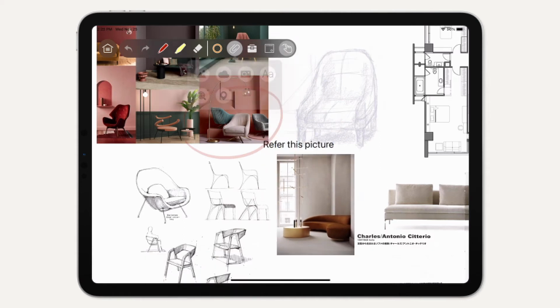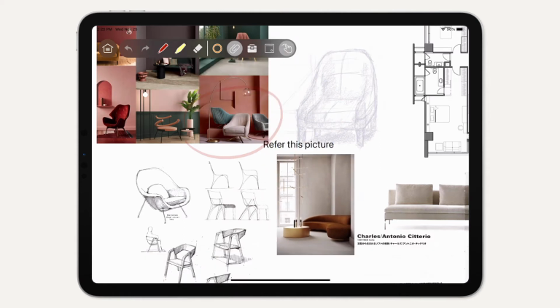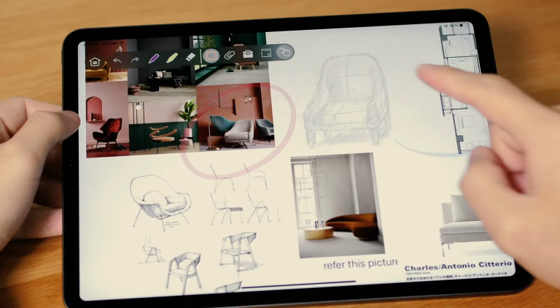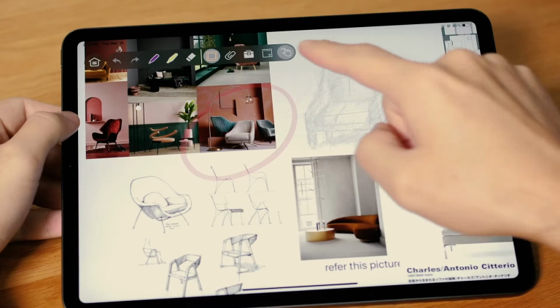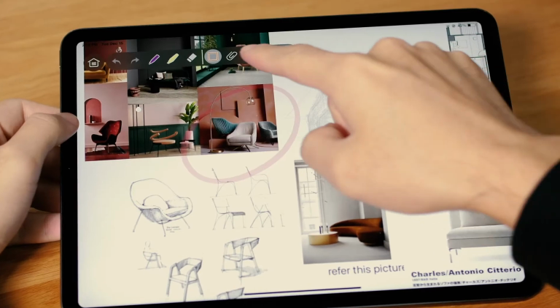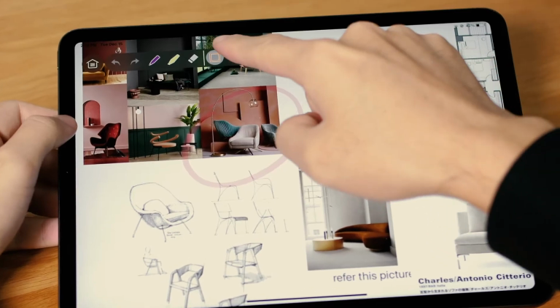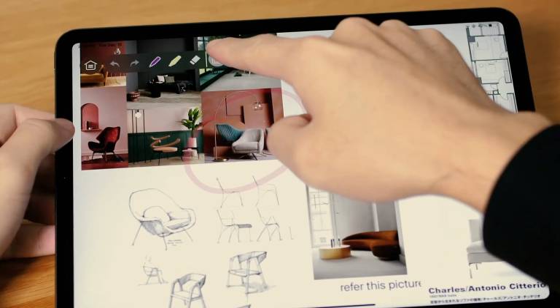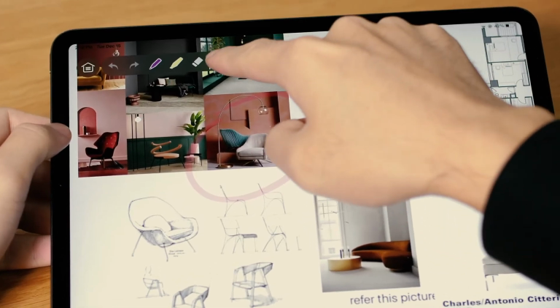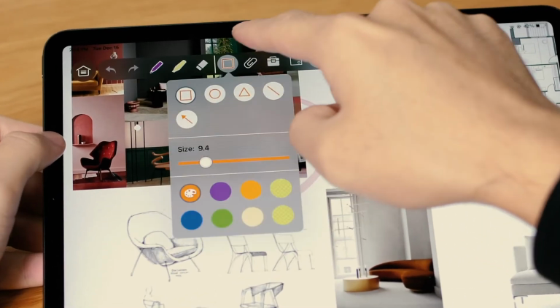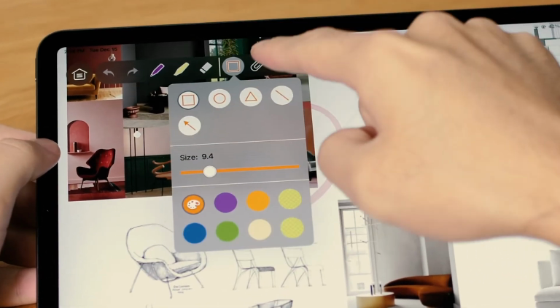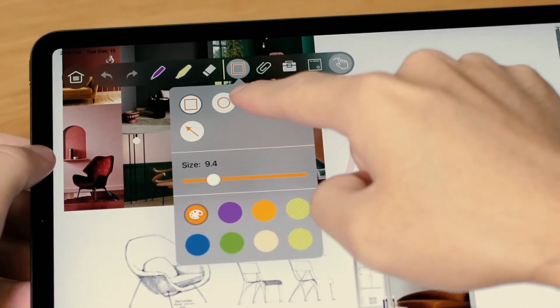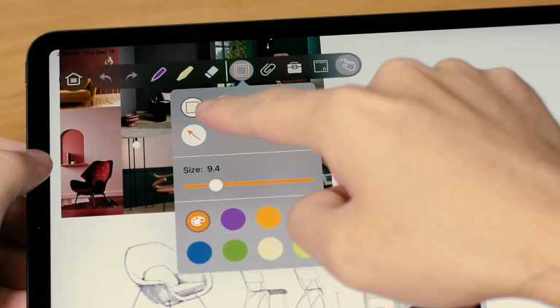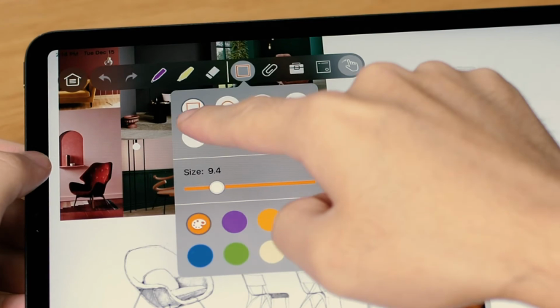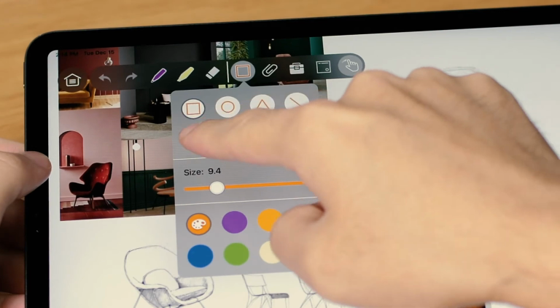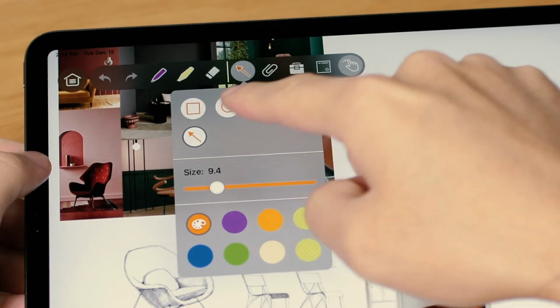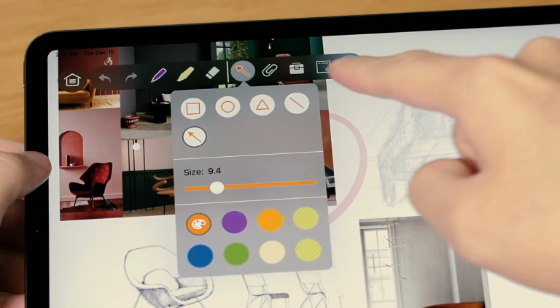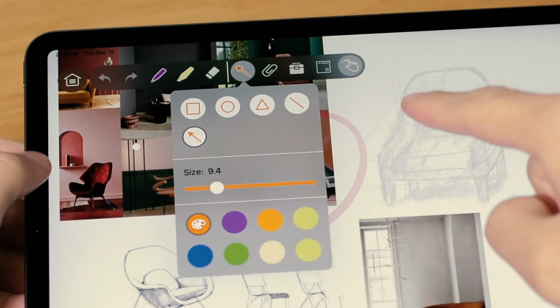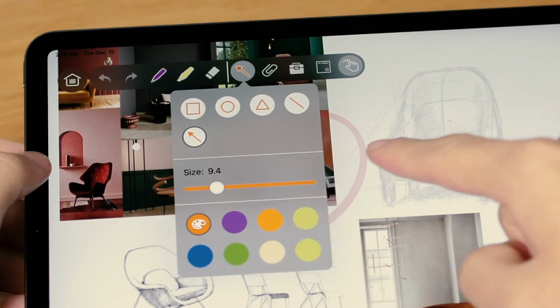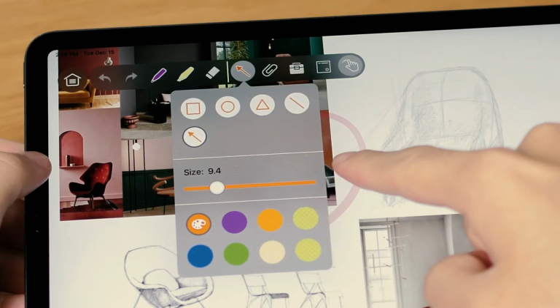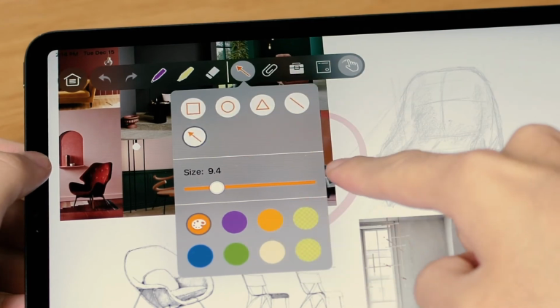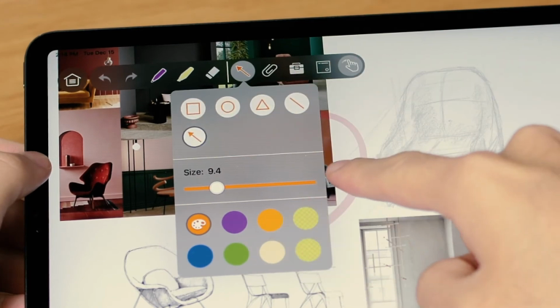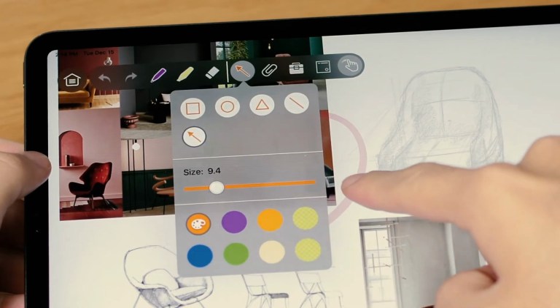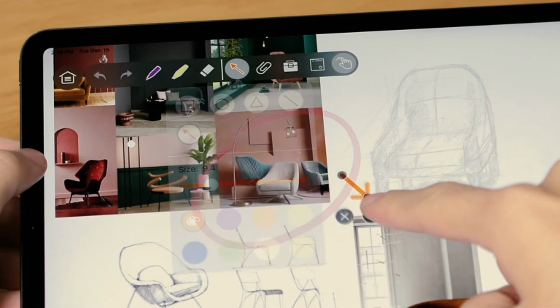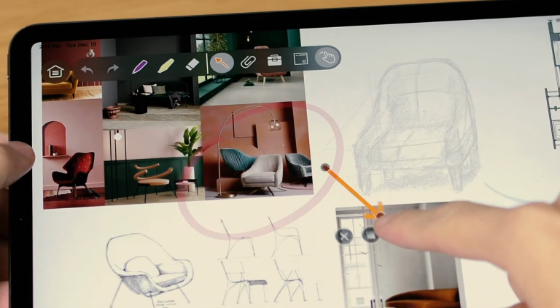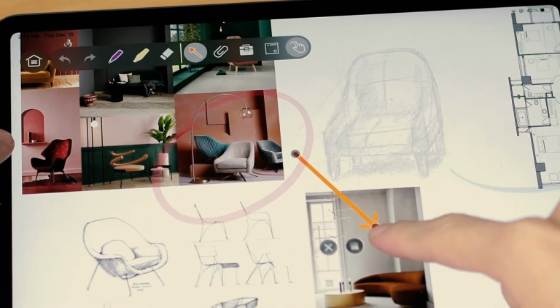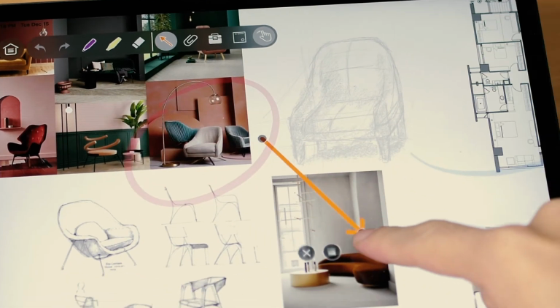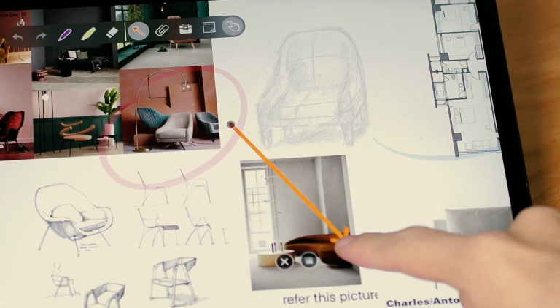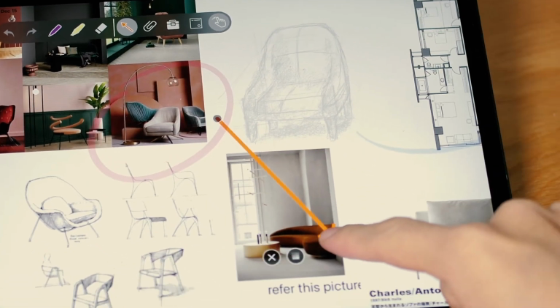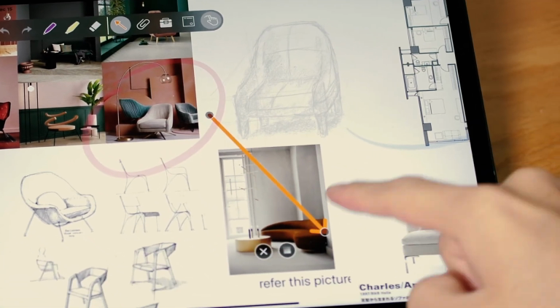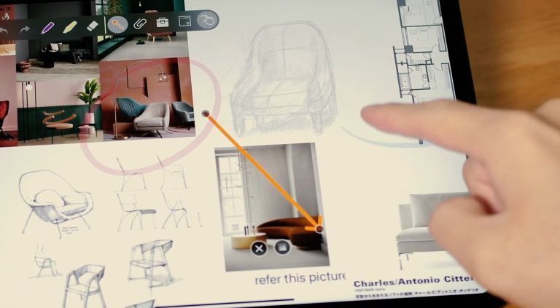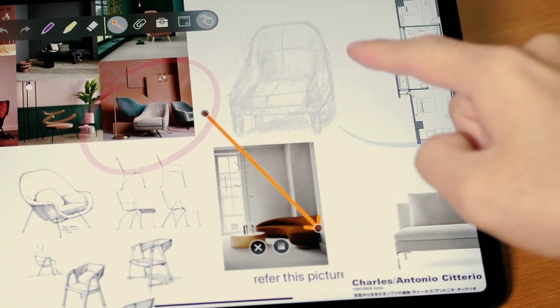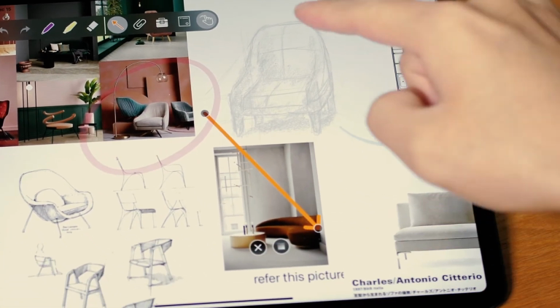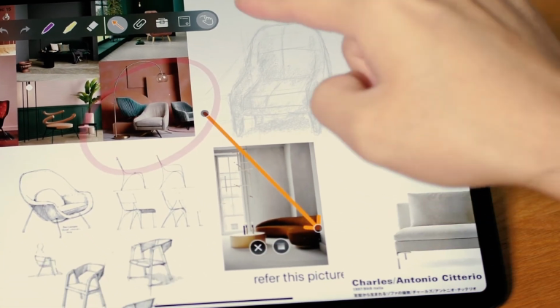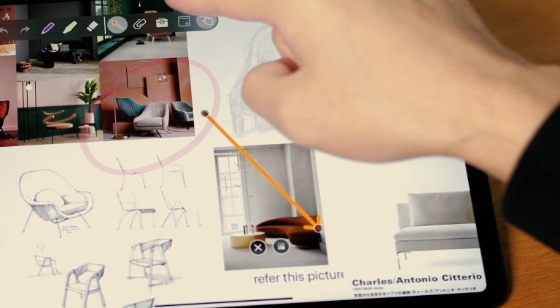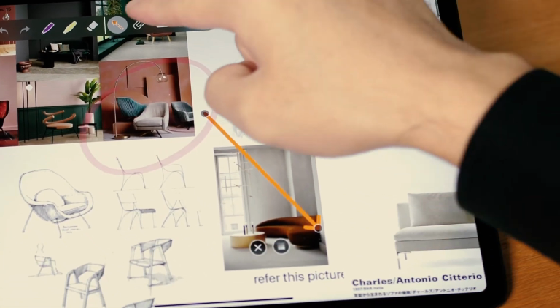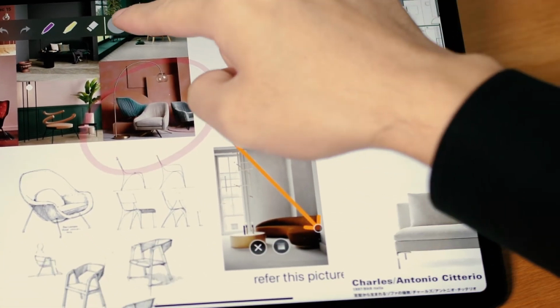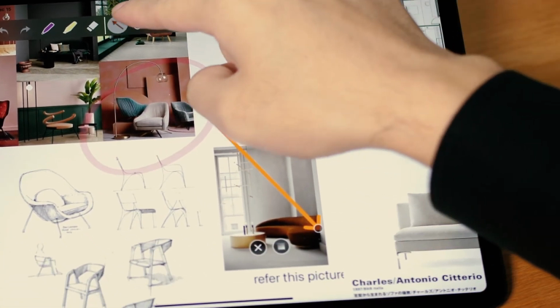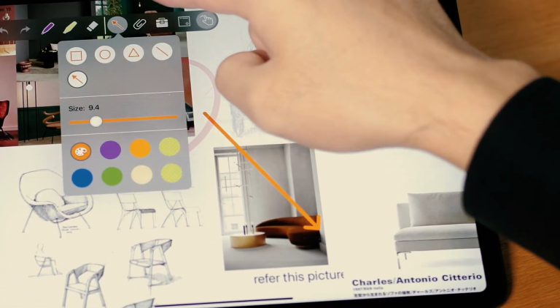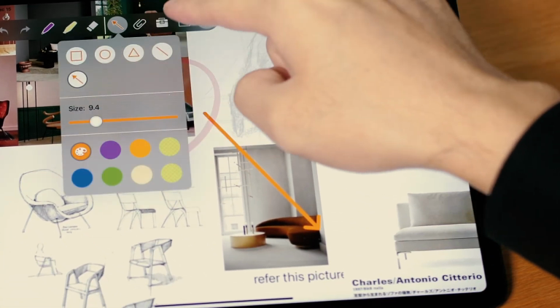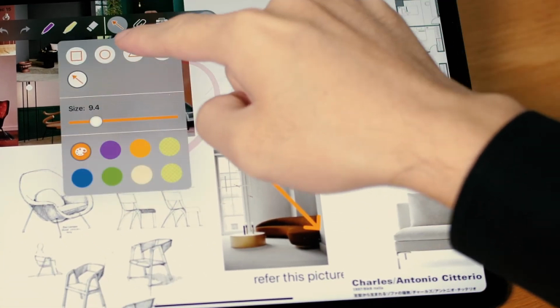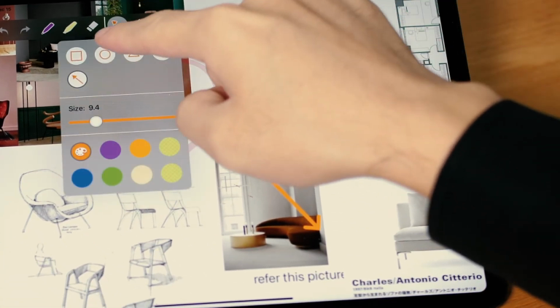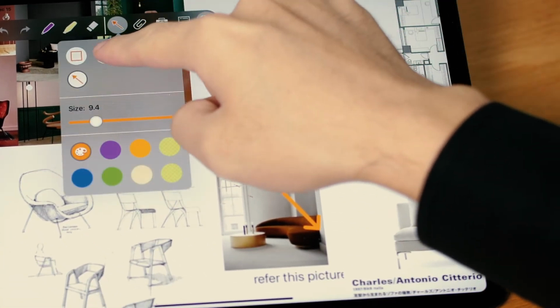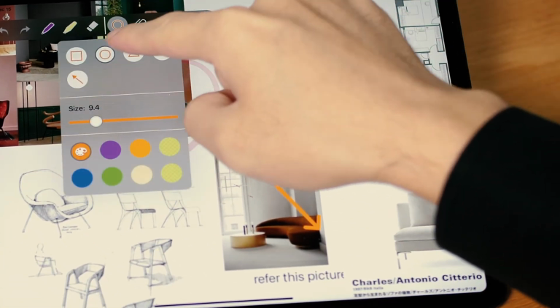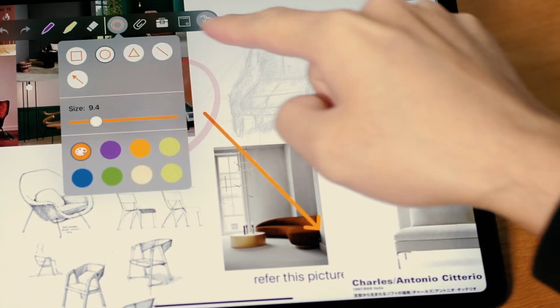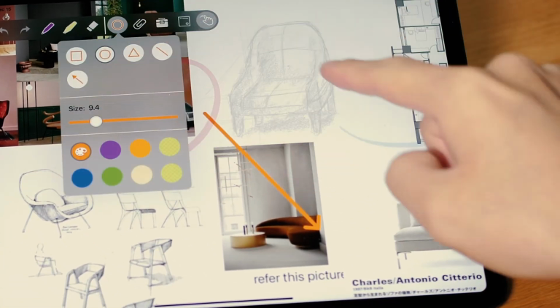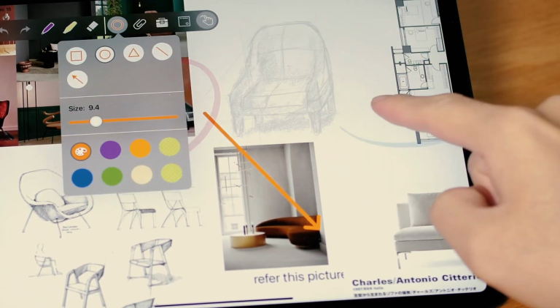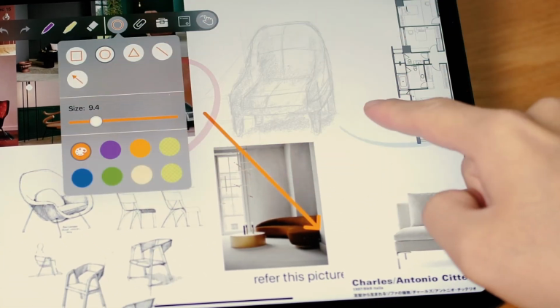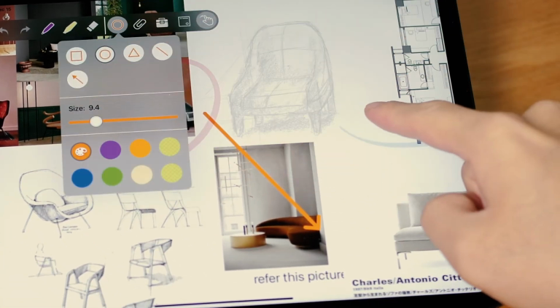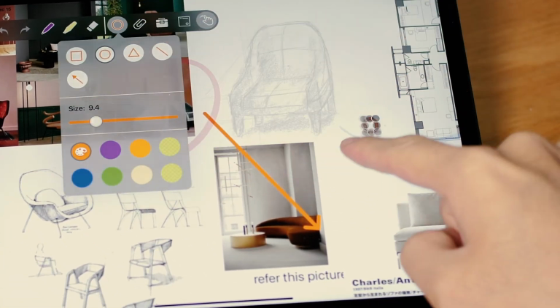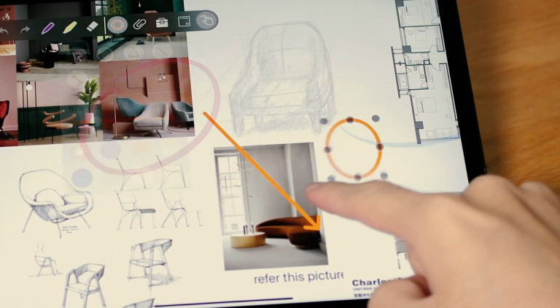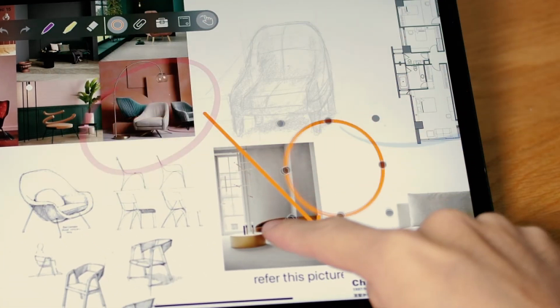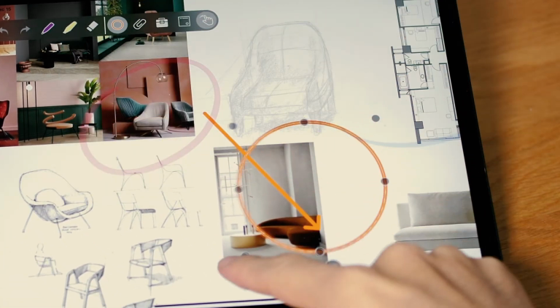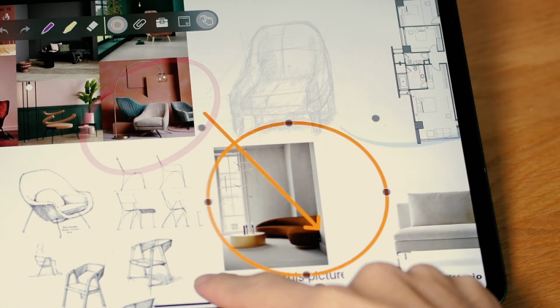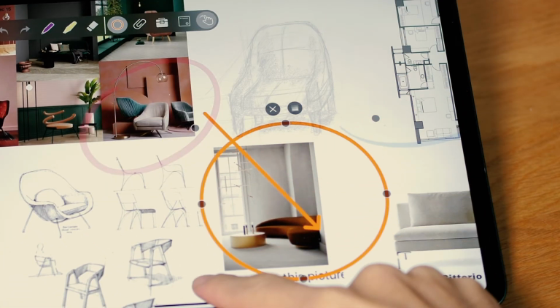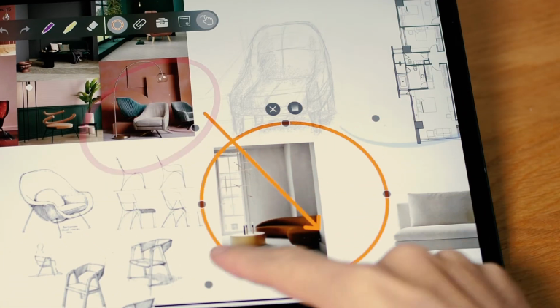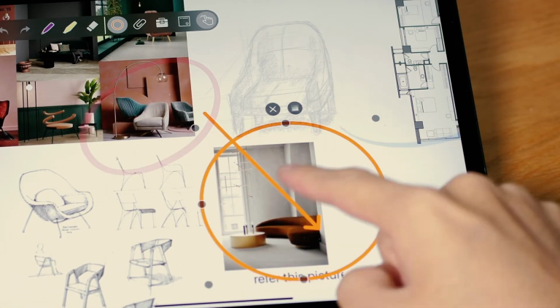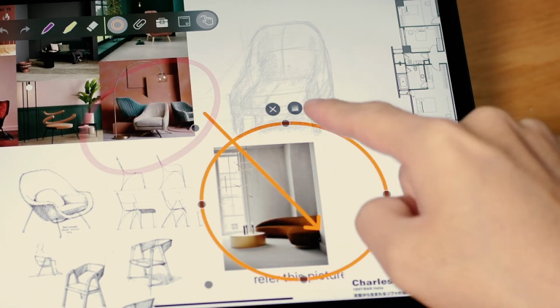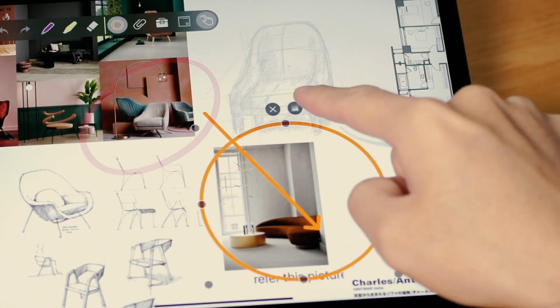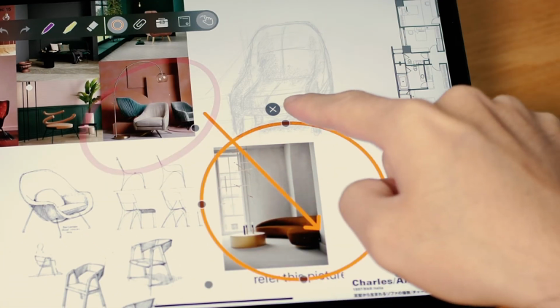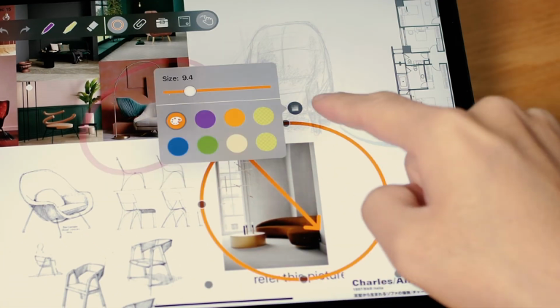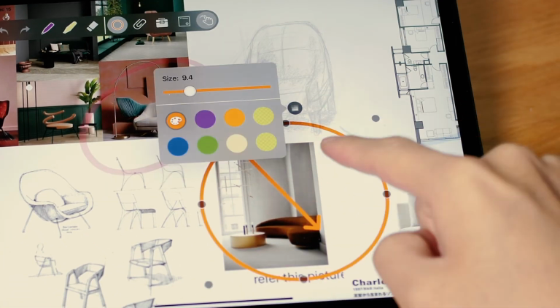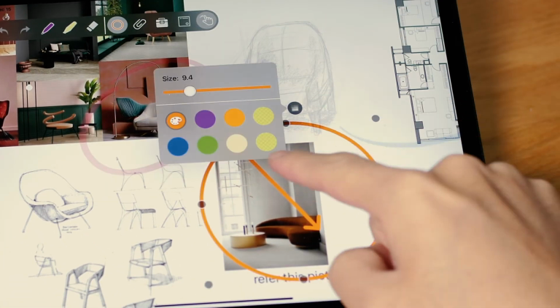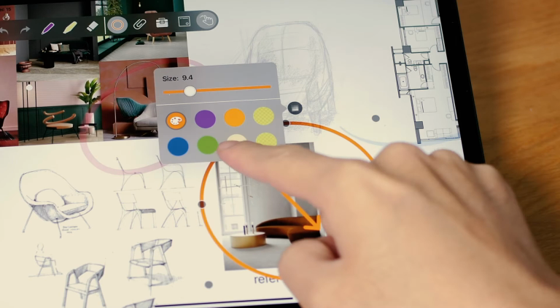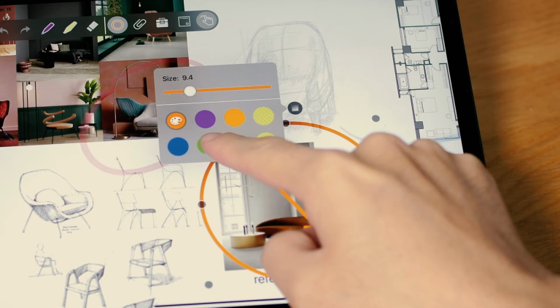Use shapes to enhance your presentation and customize their color and thickness.